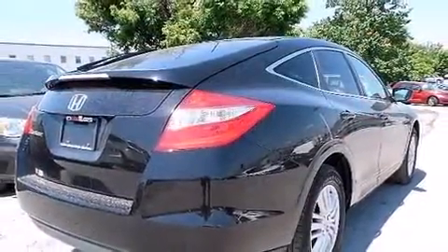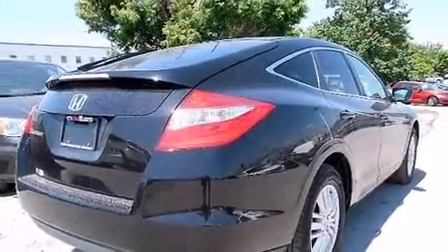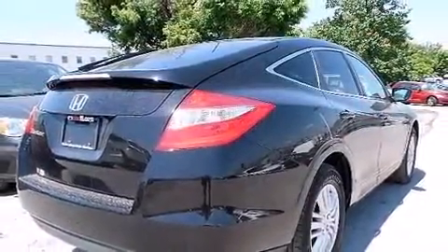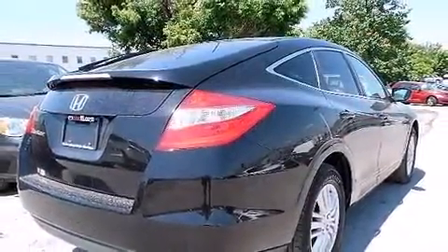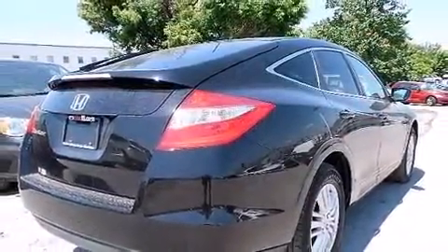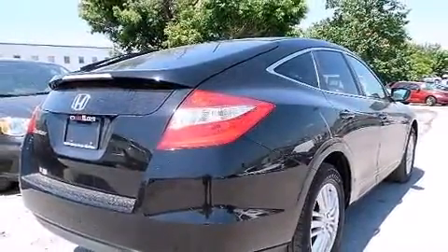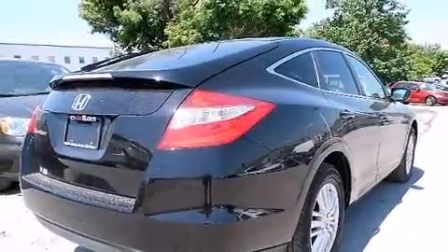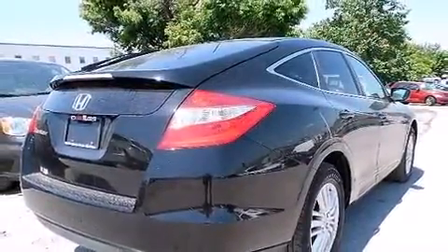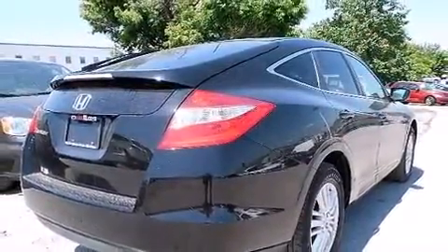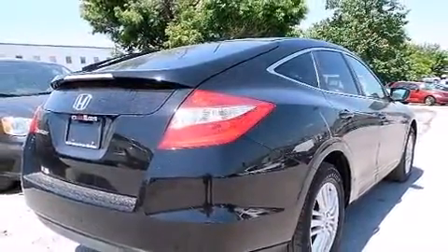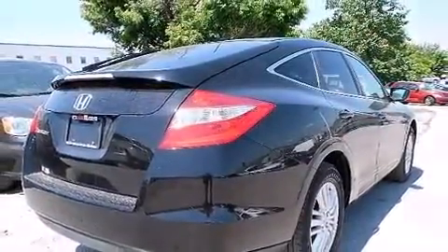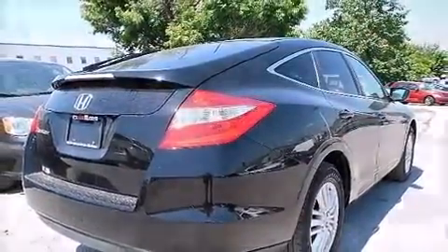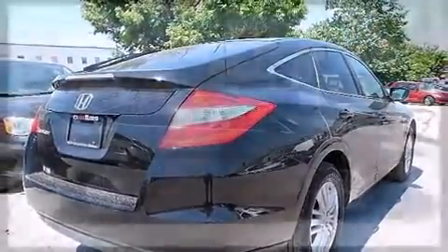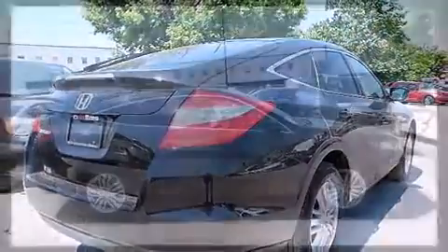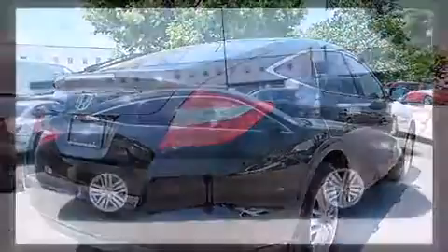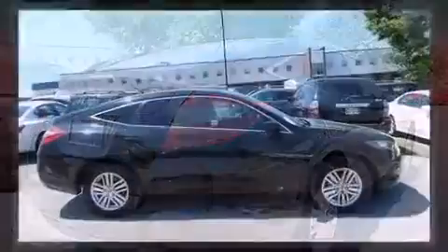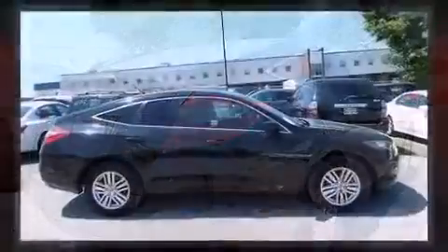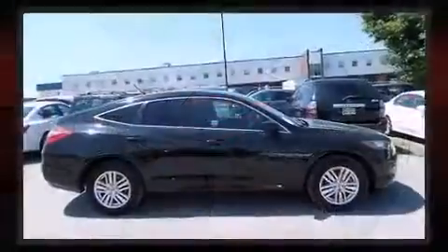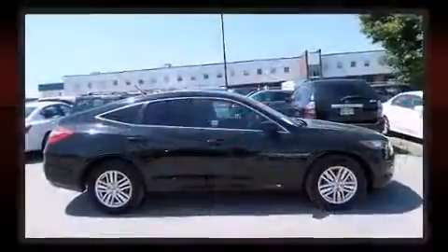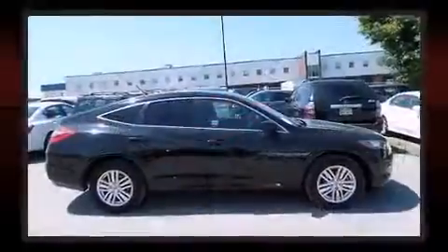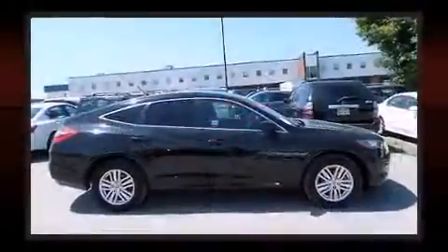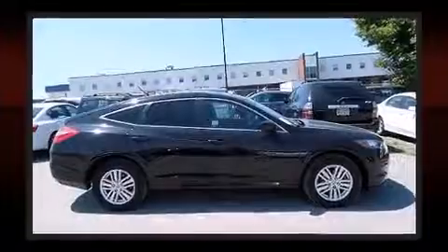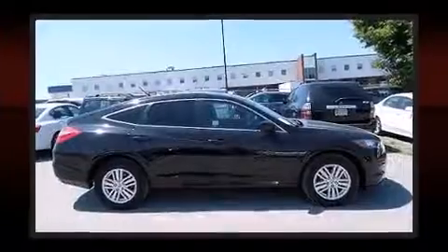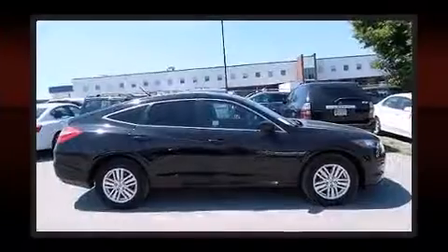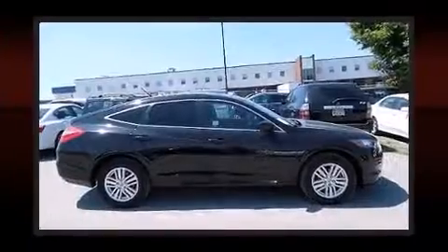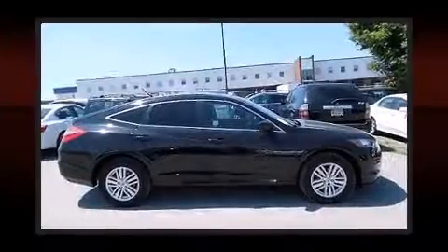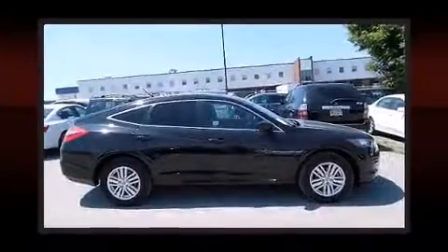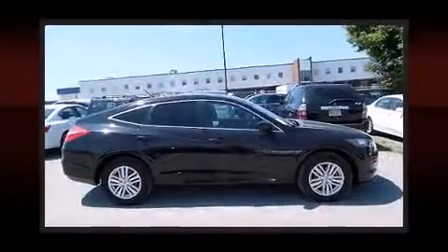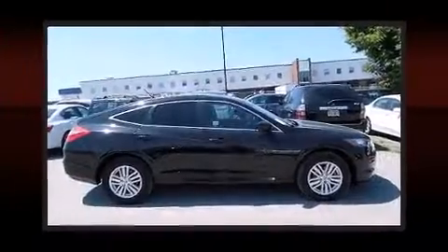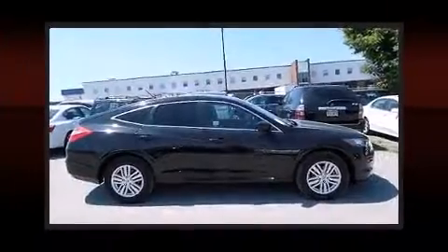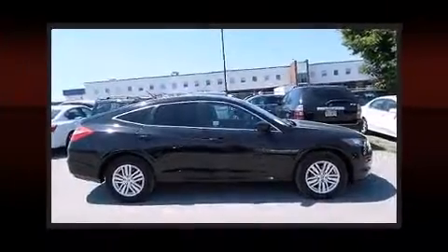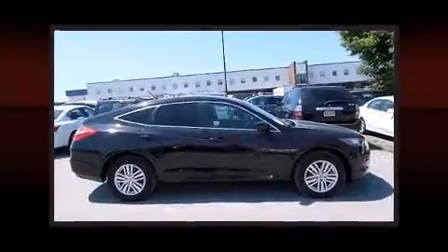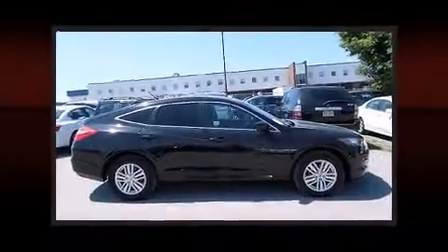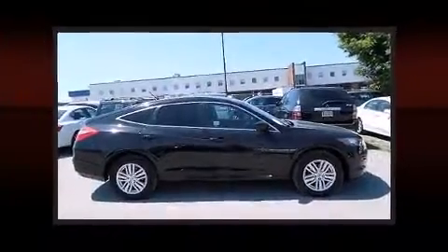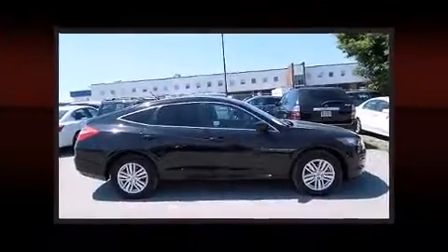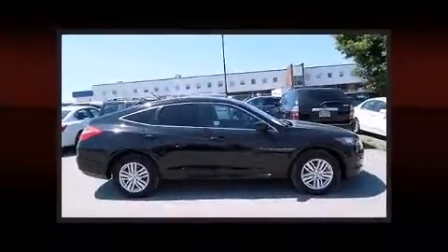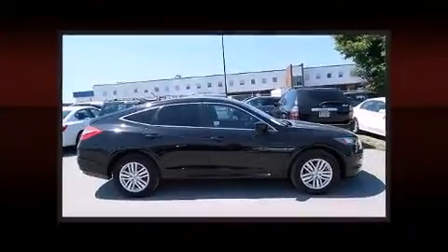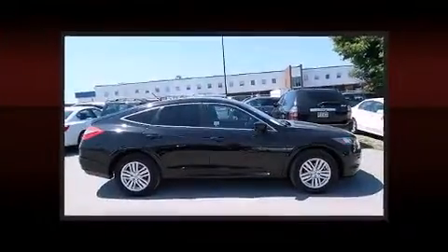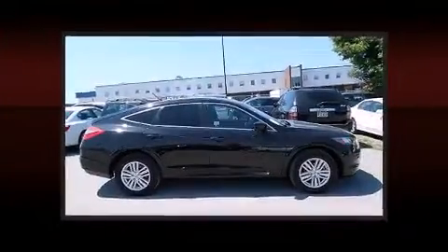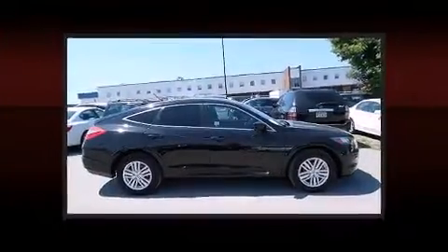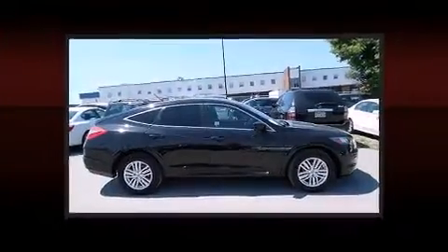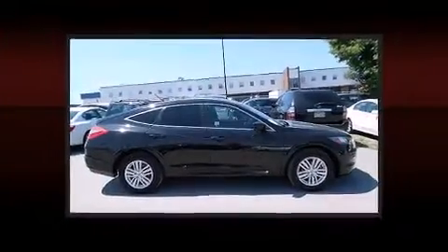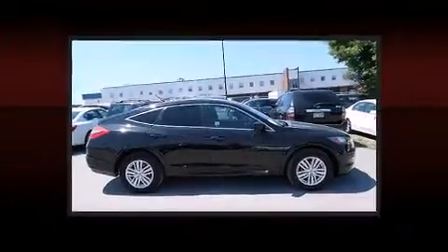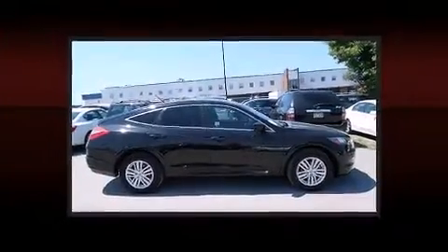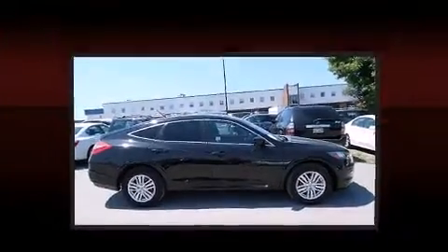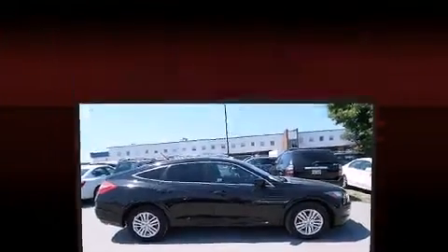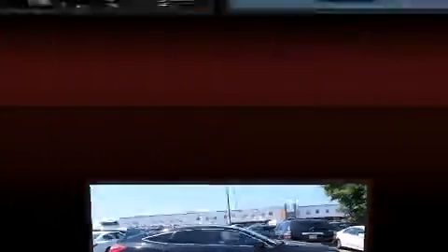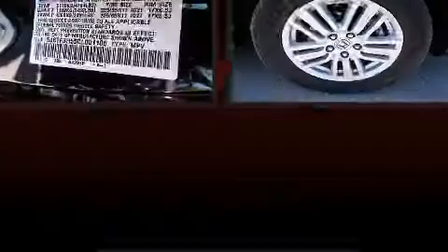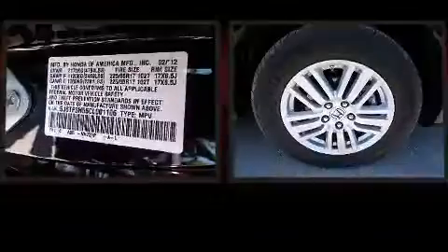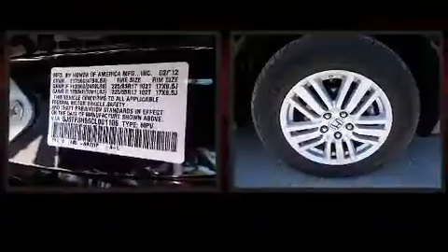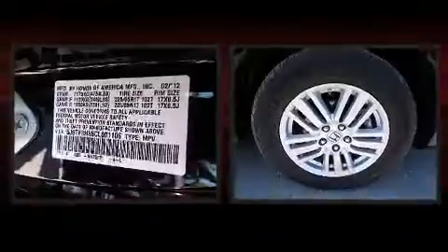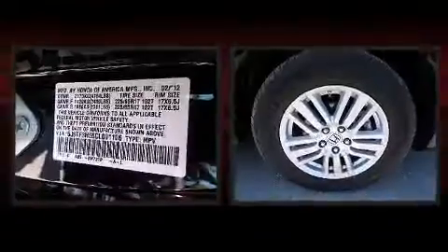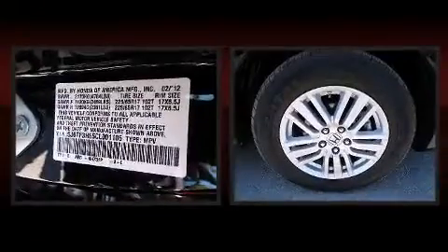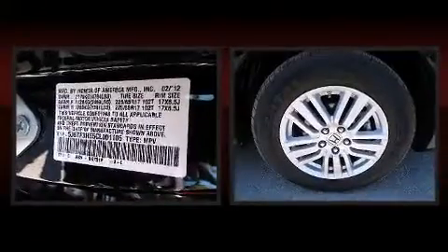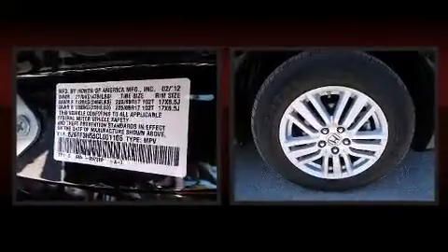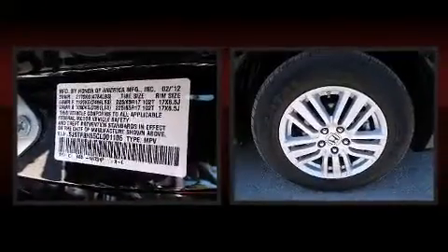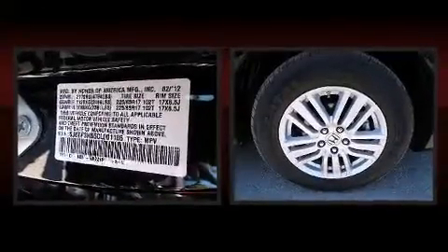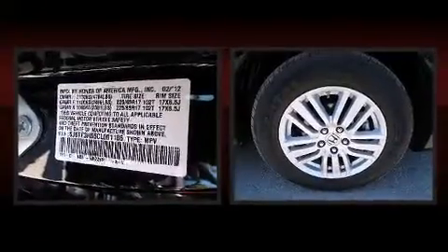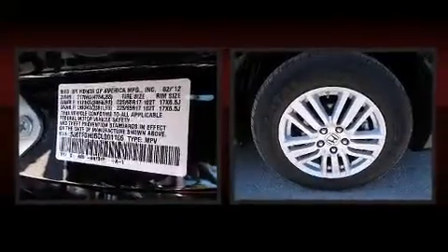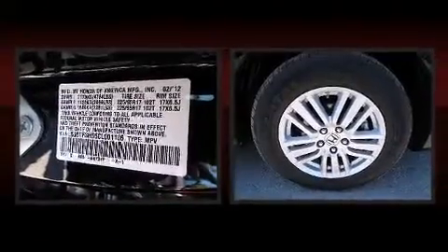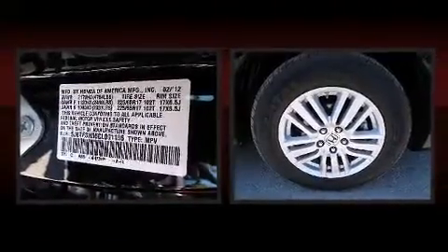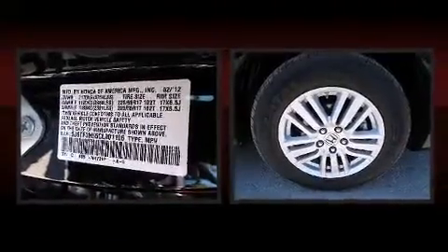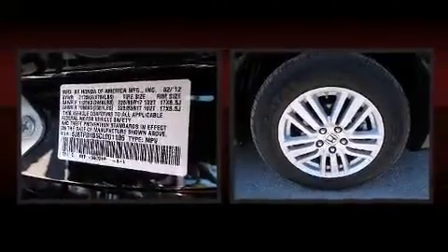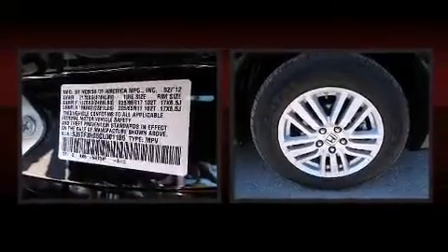The following features are included: speed-sensitive wipers, fully automatic headlights, and power front seats.